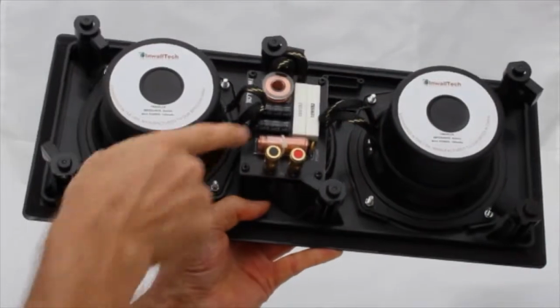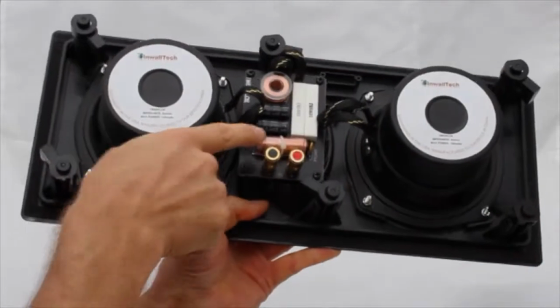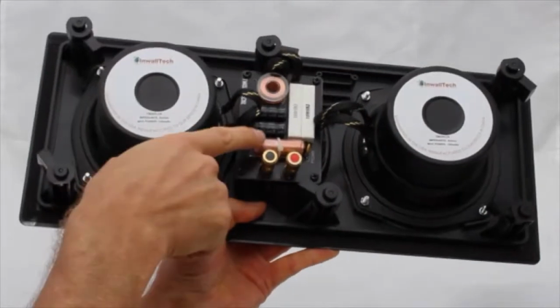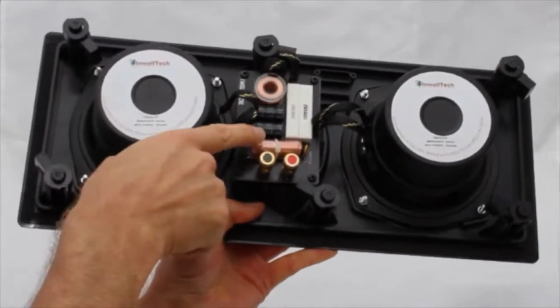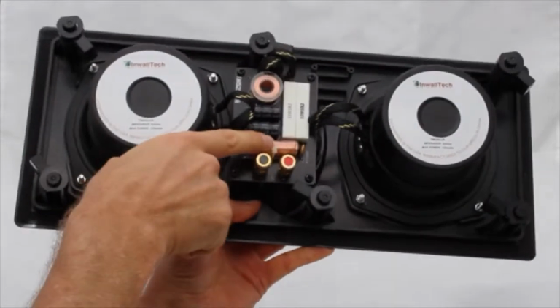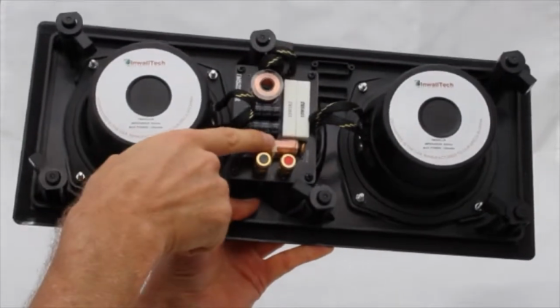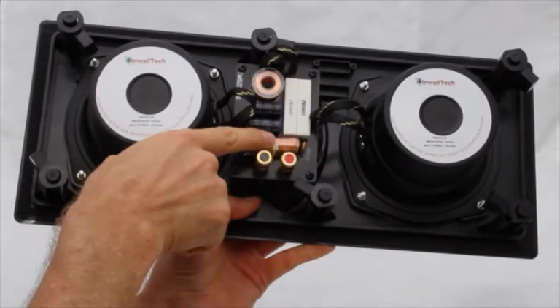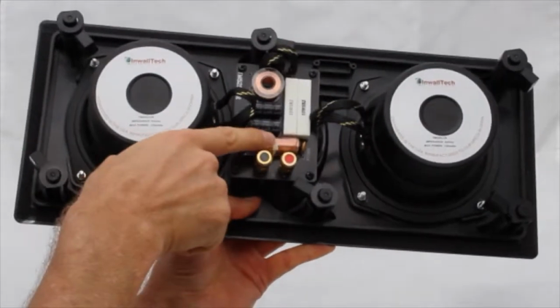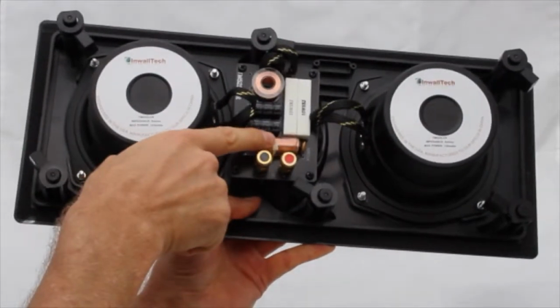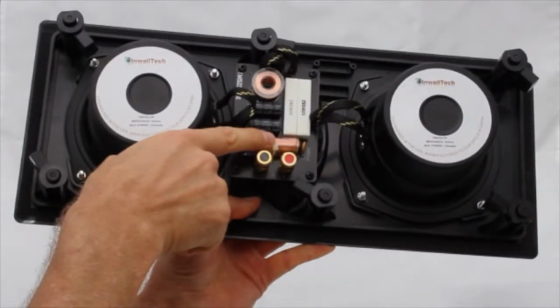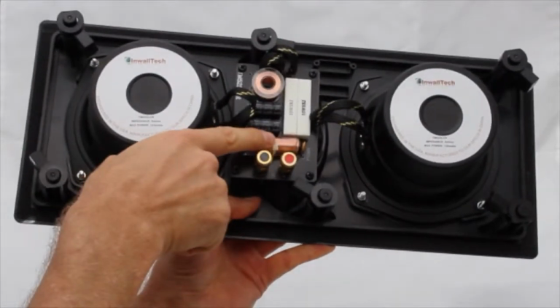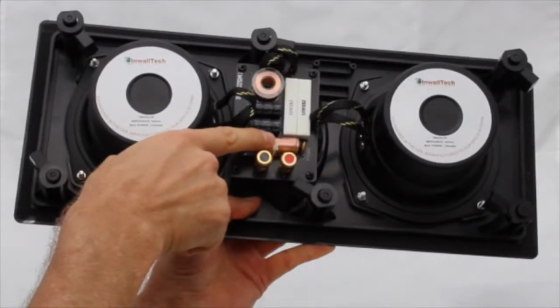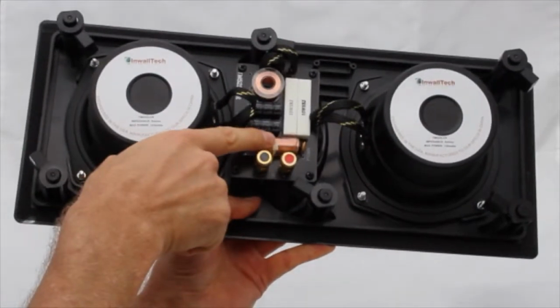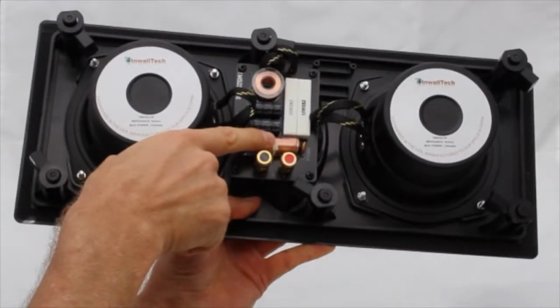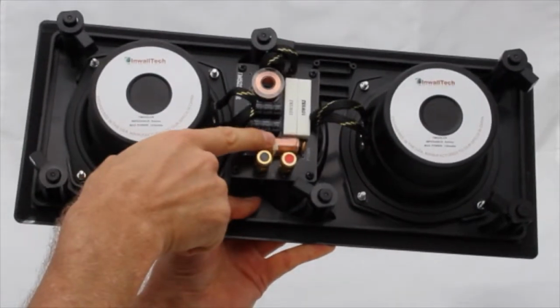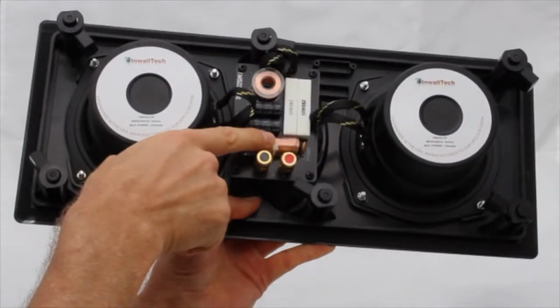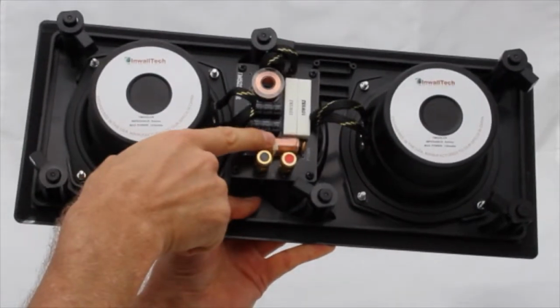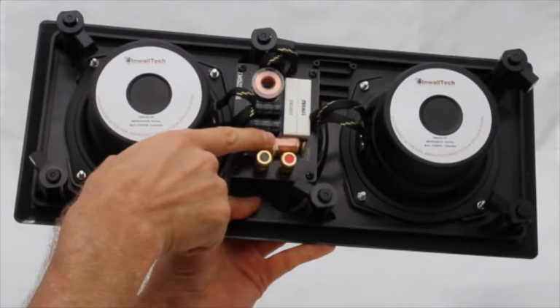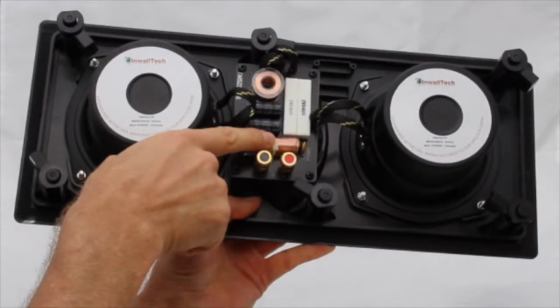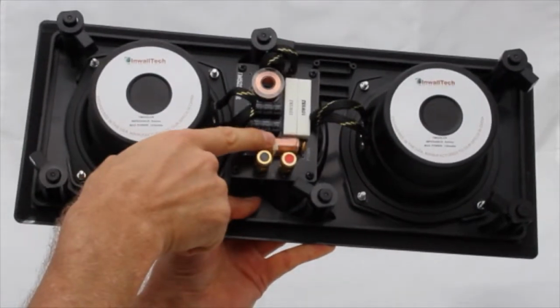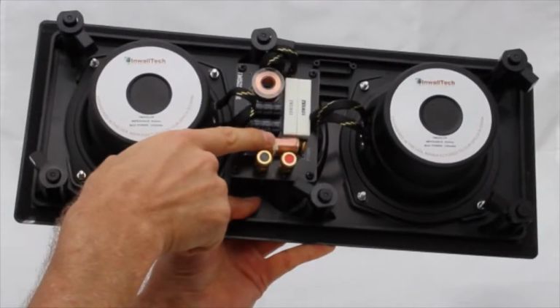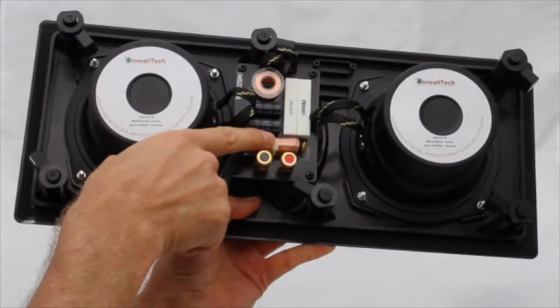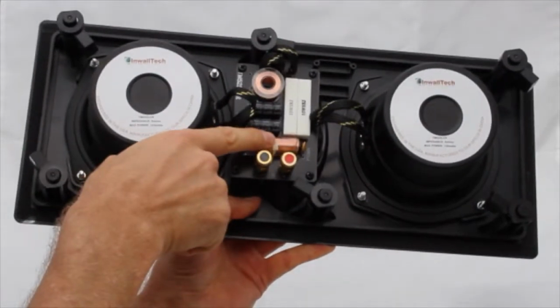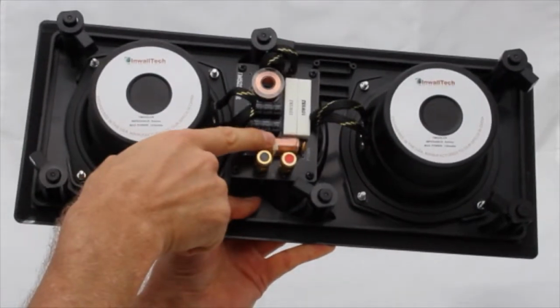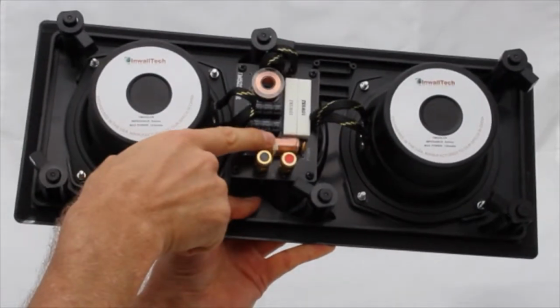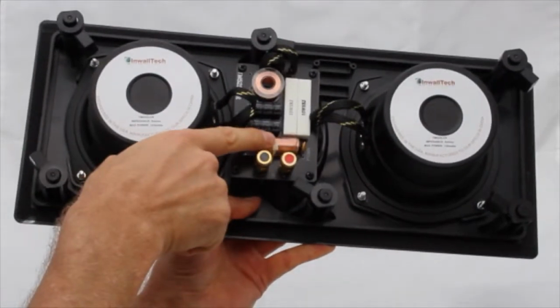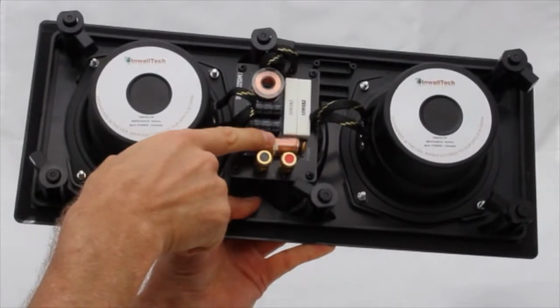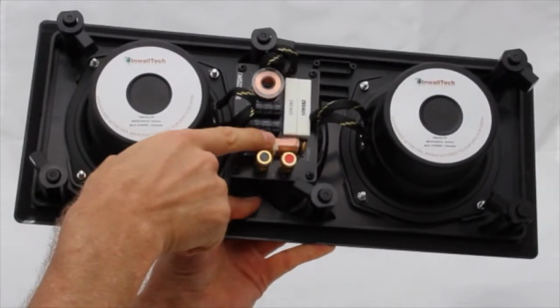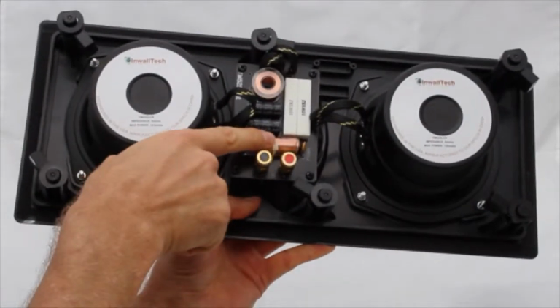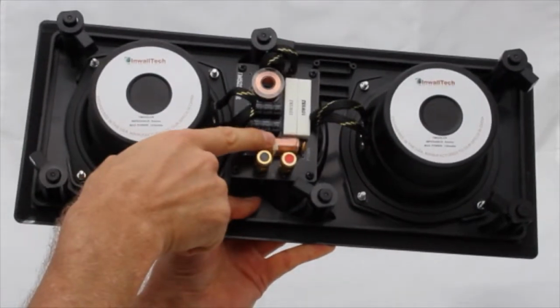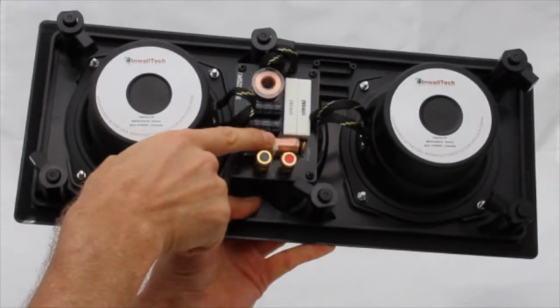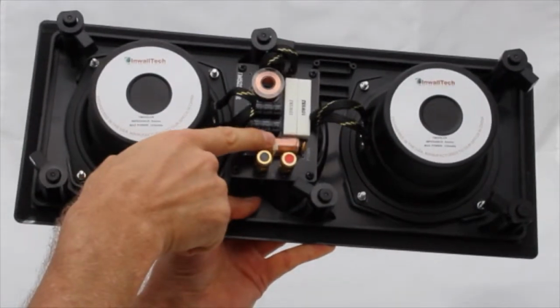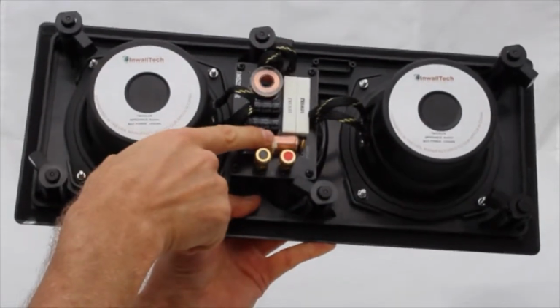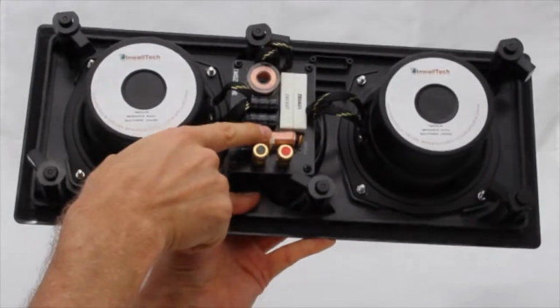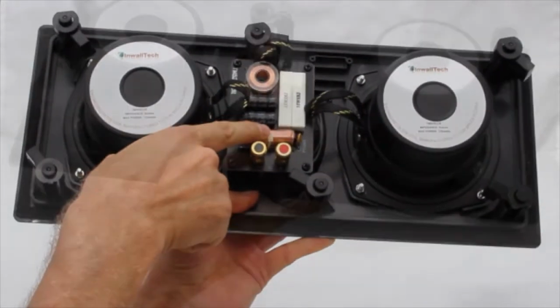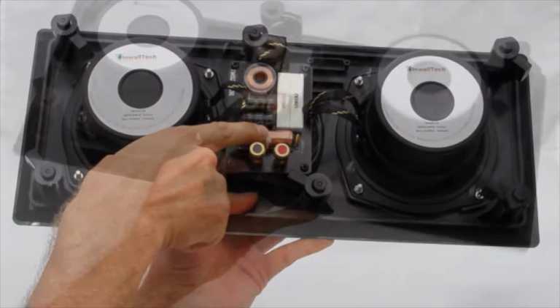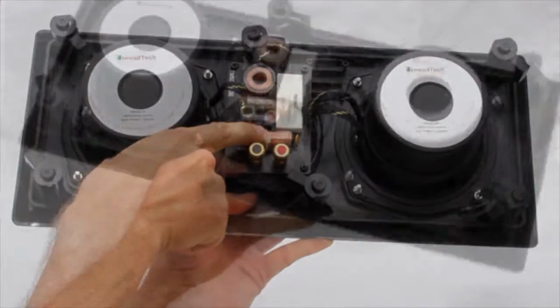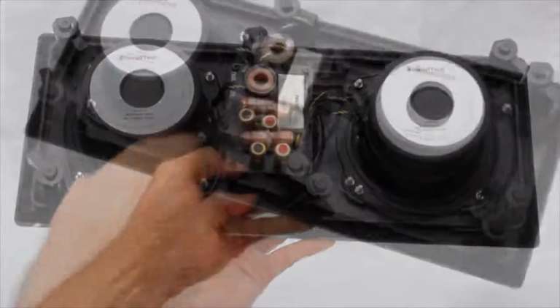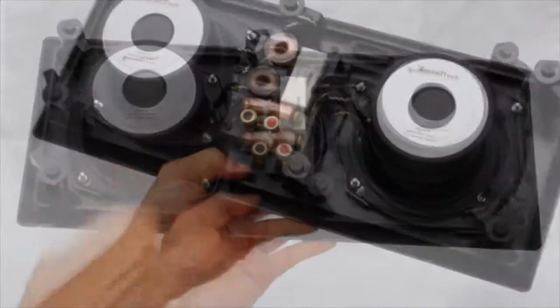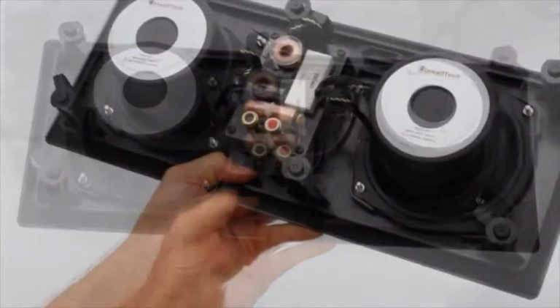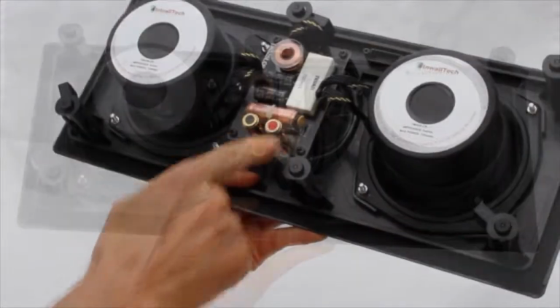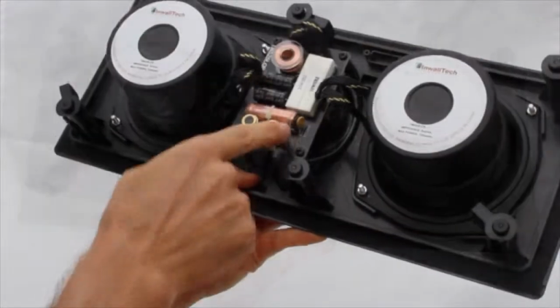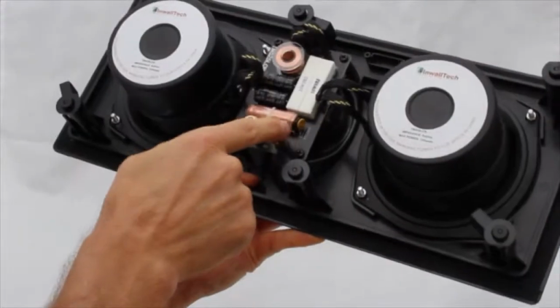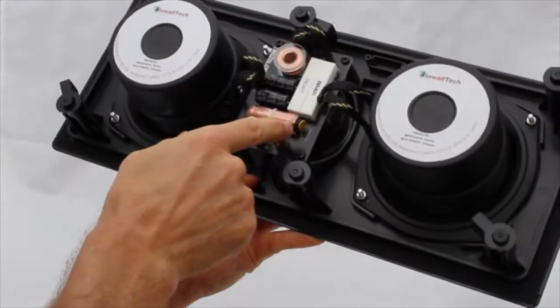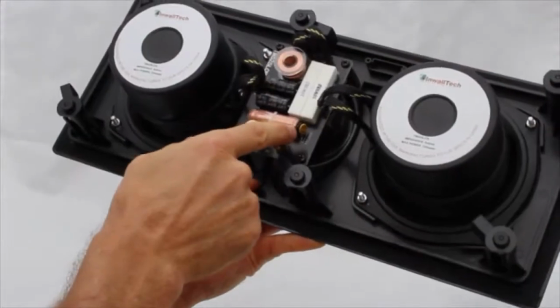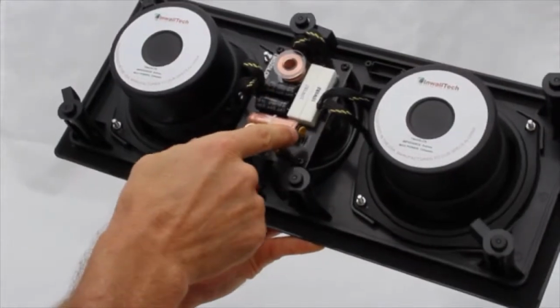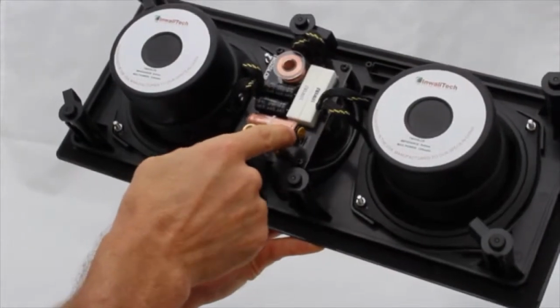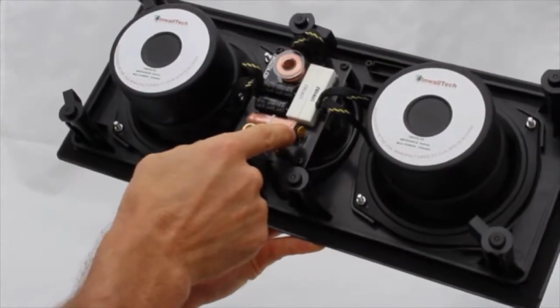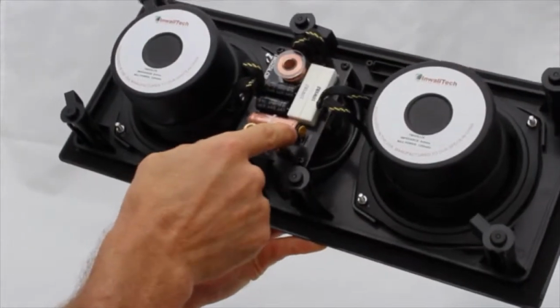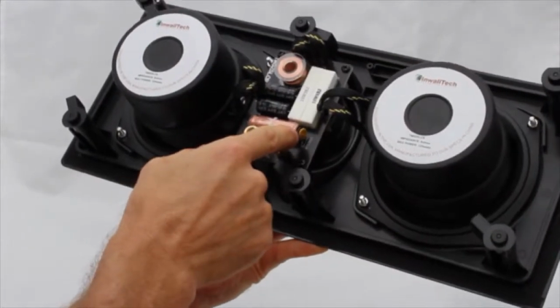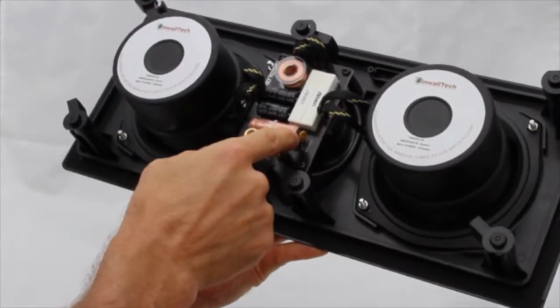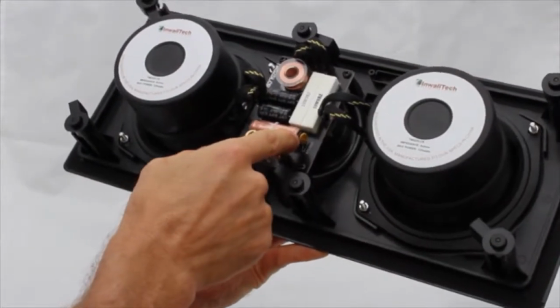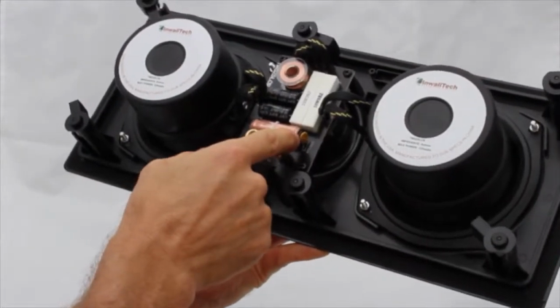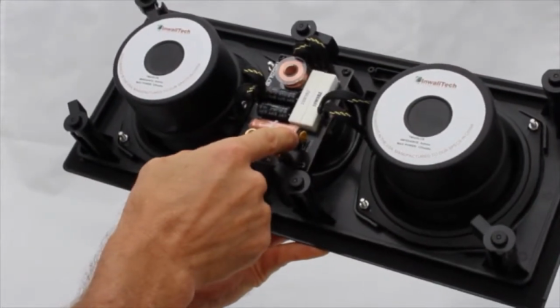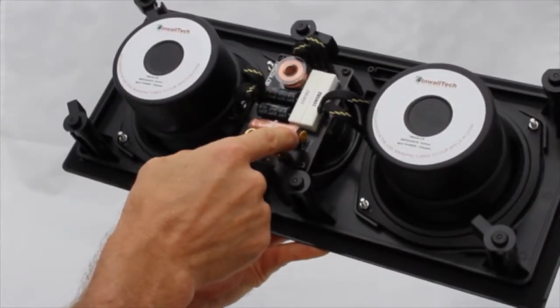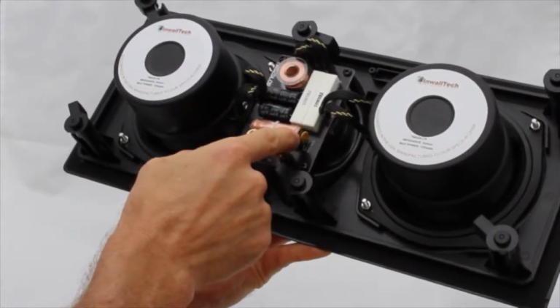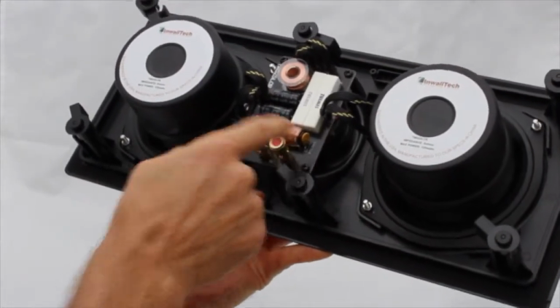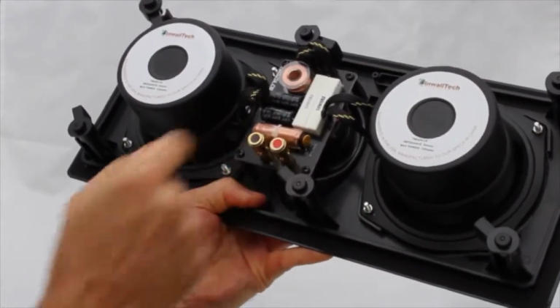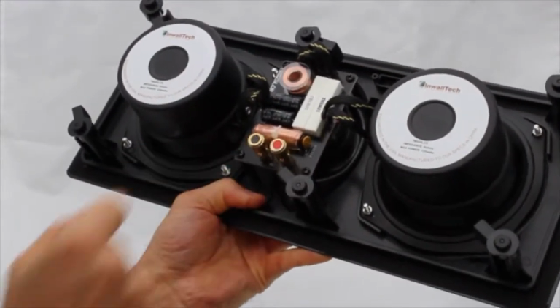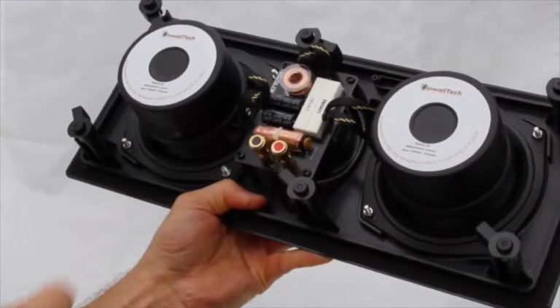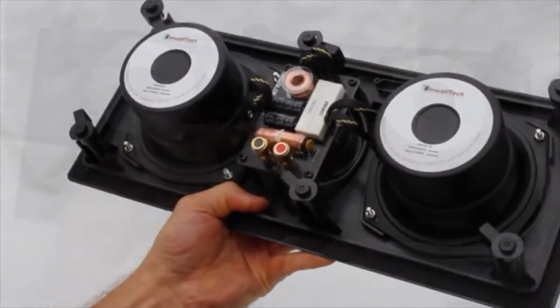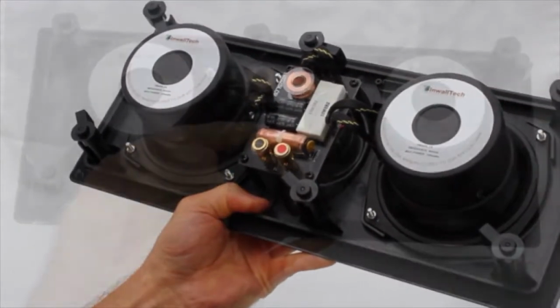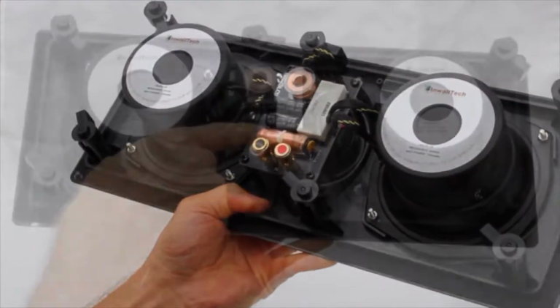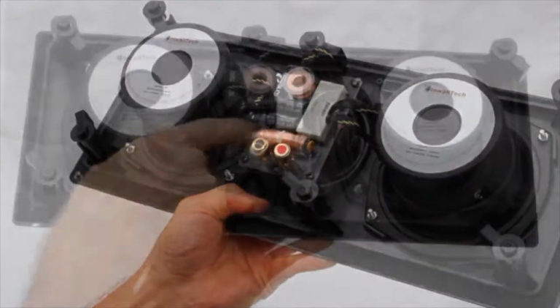These cable ties hold the crossover components in place in case of rough handling during shipping. This is an AutoProtect switch to help prevent overdriving.